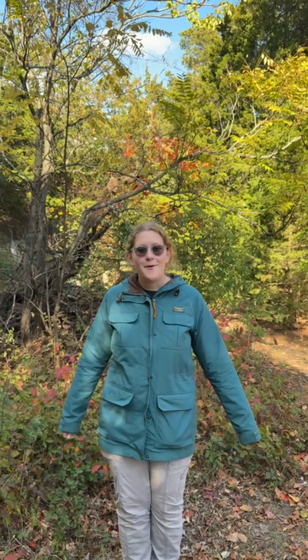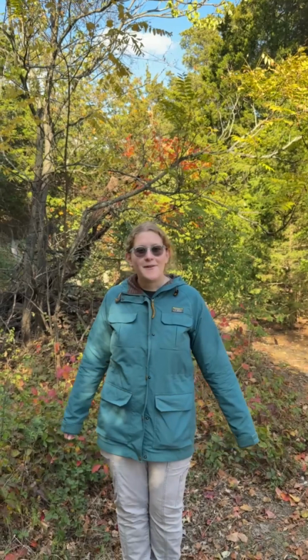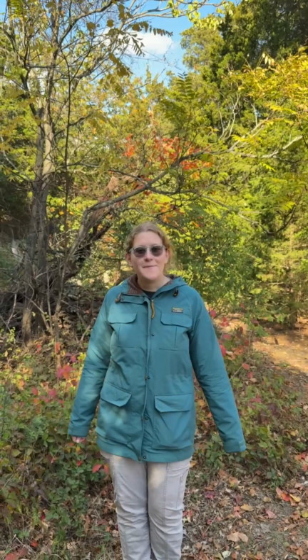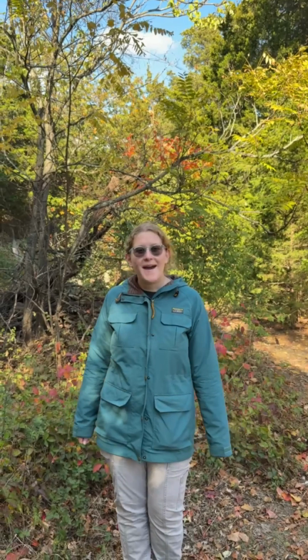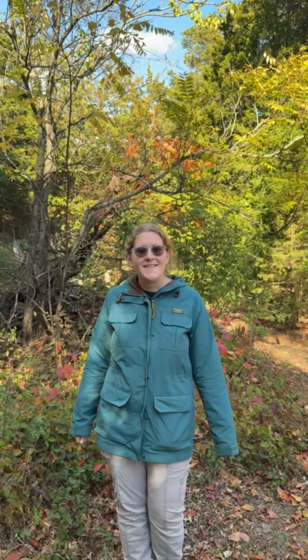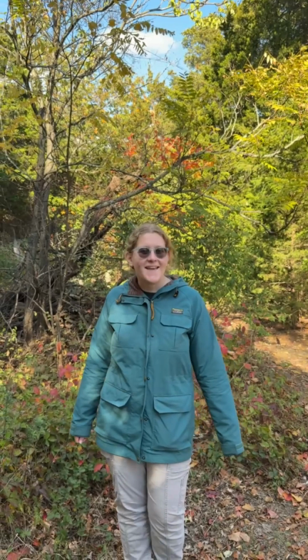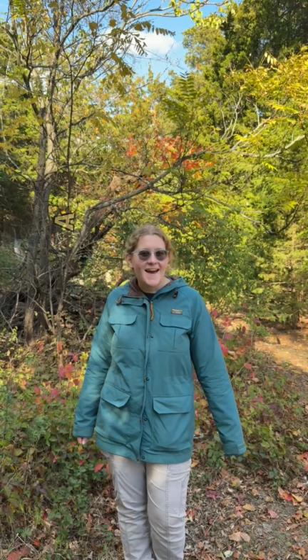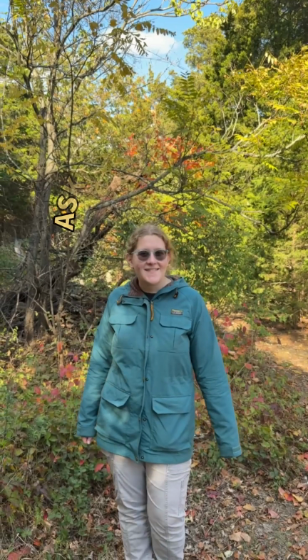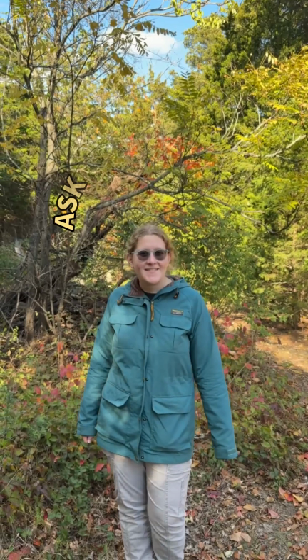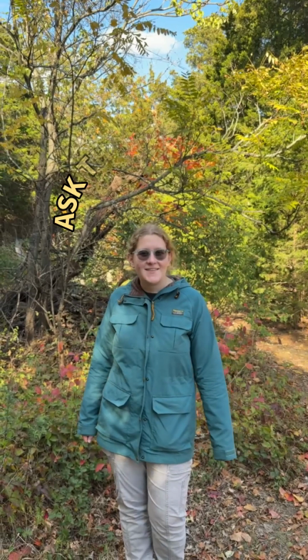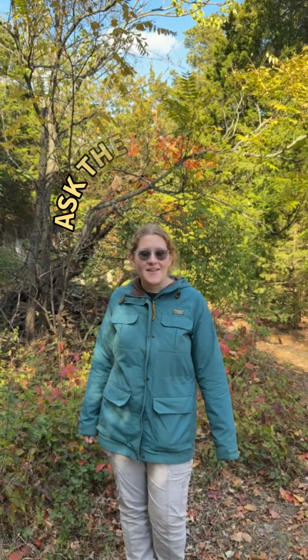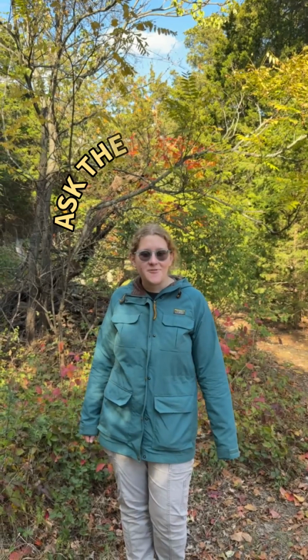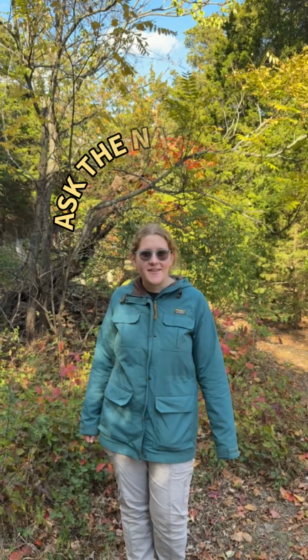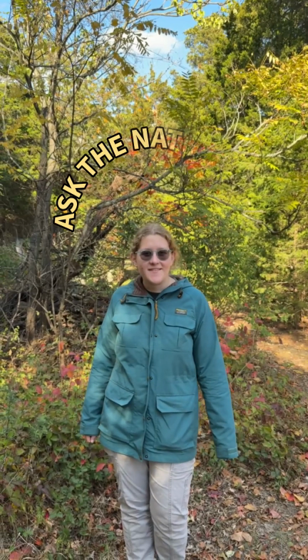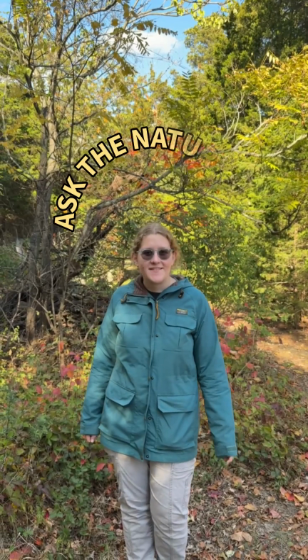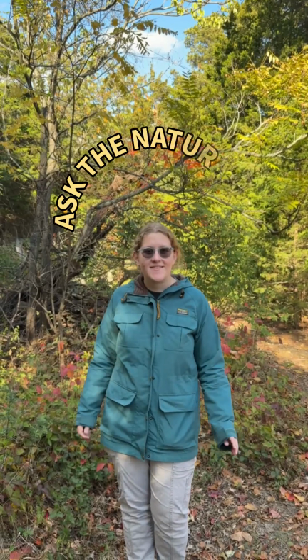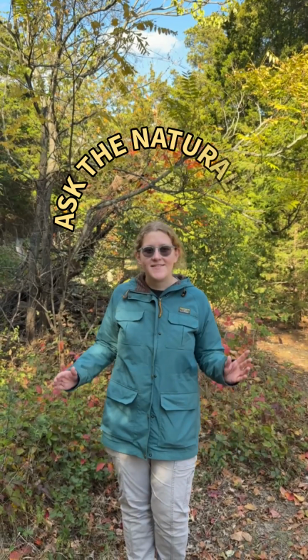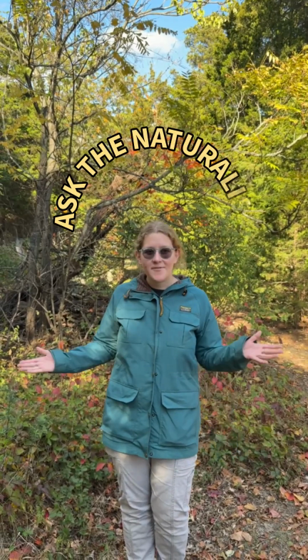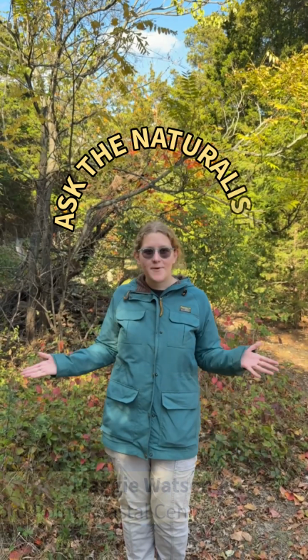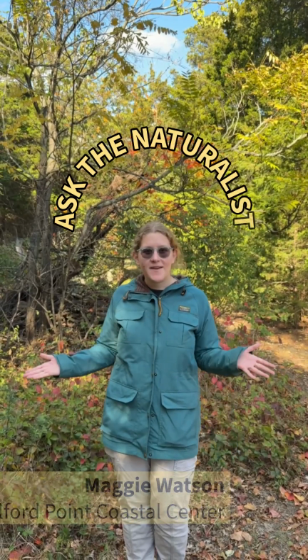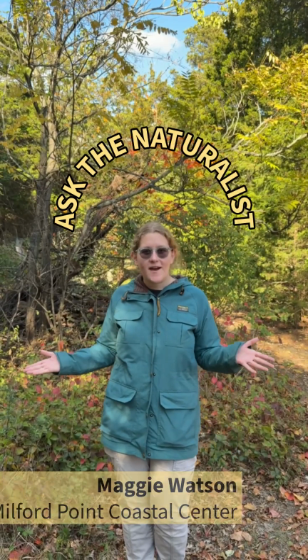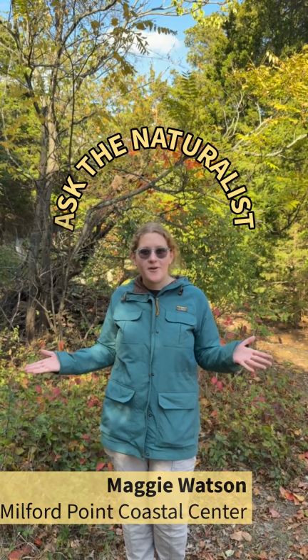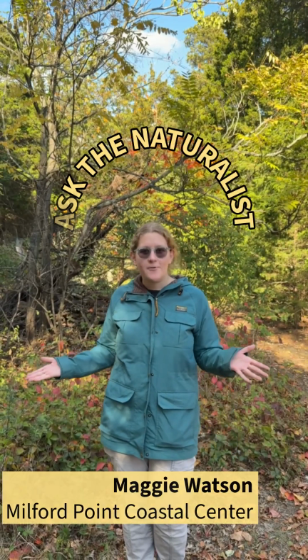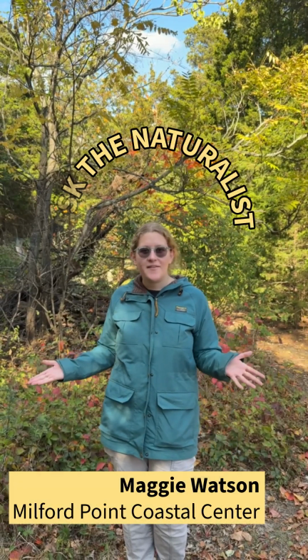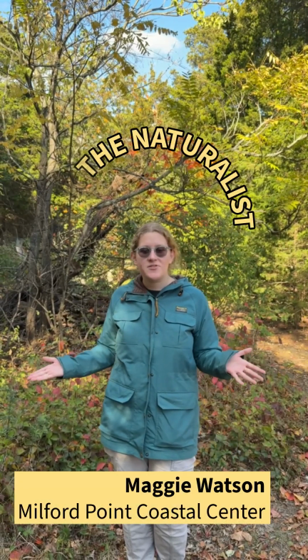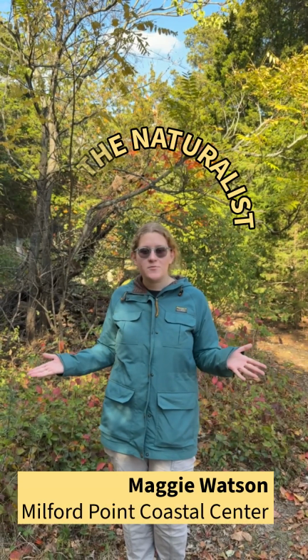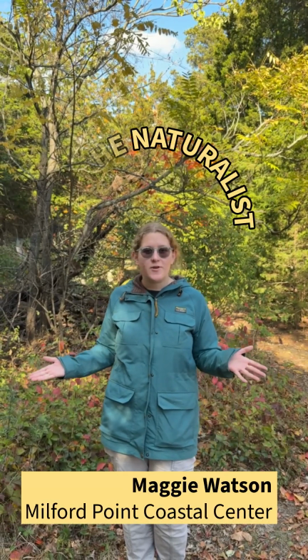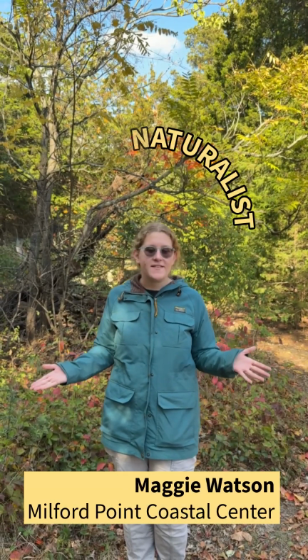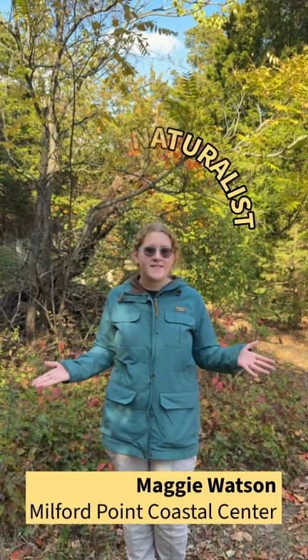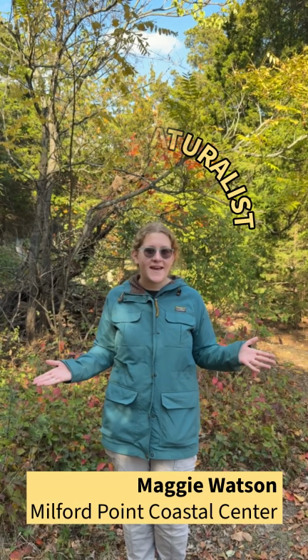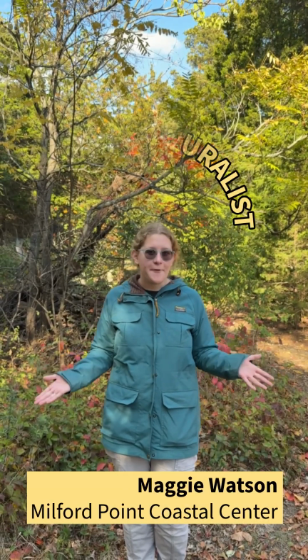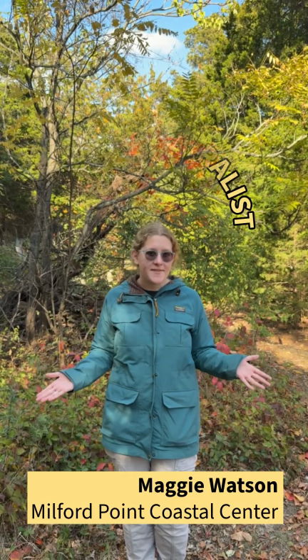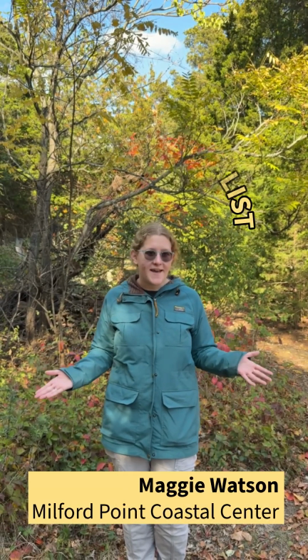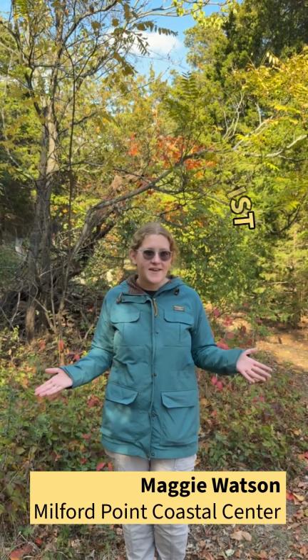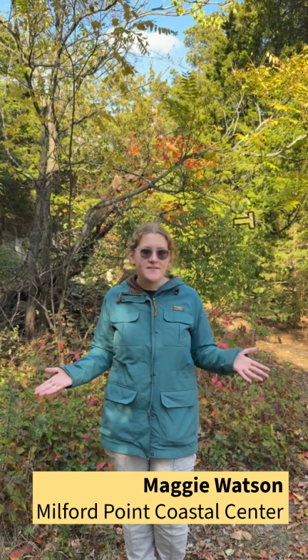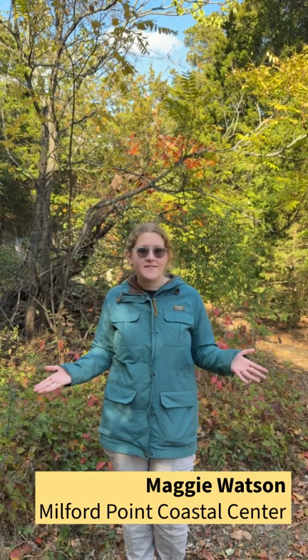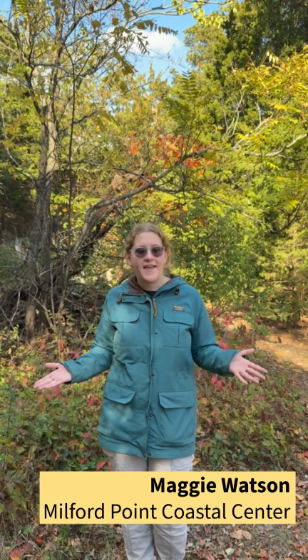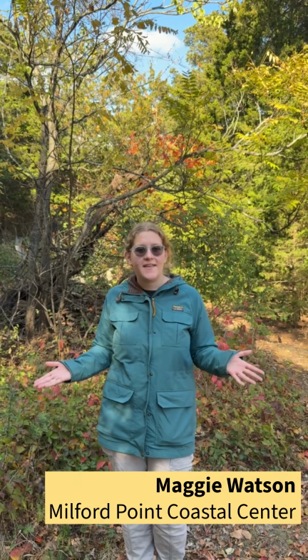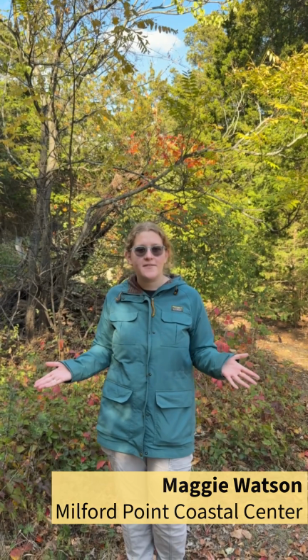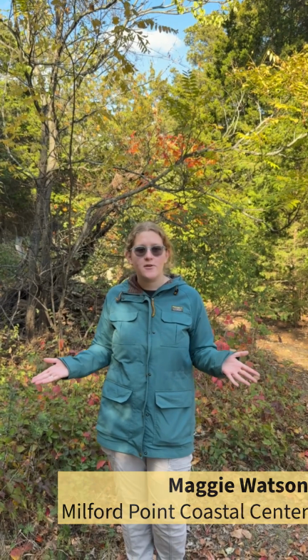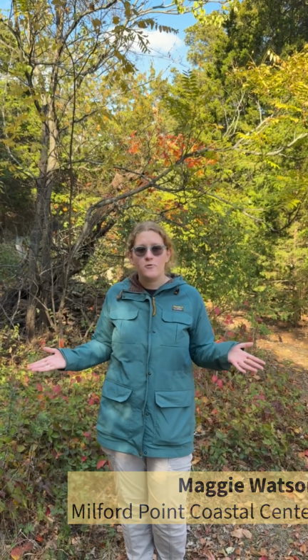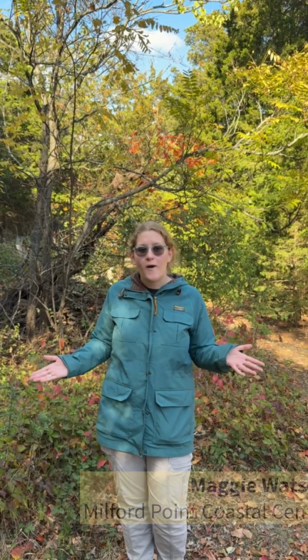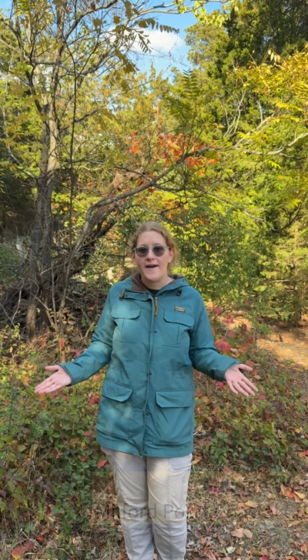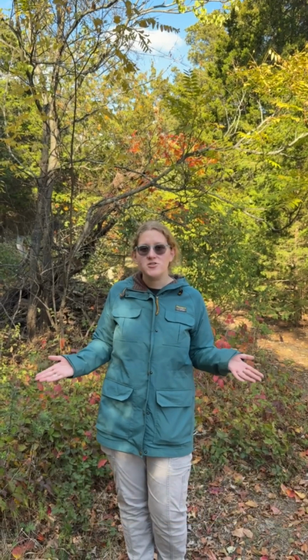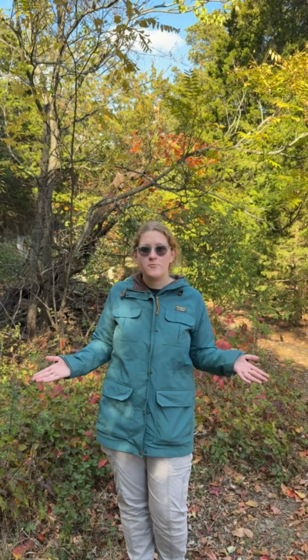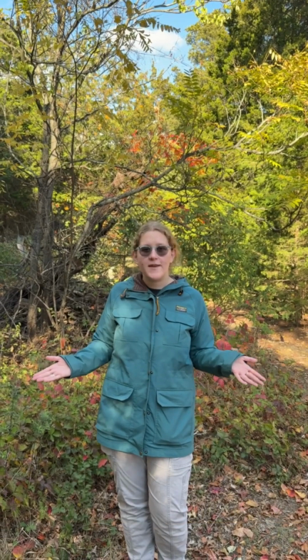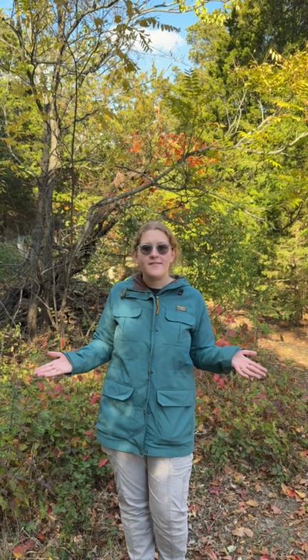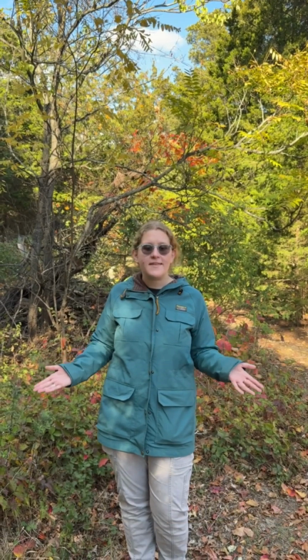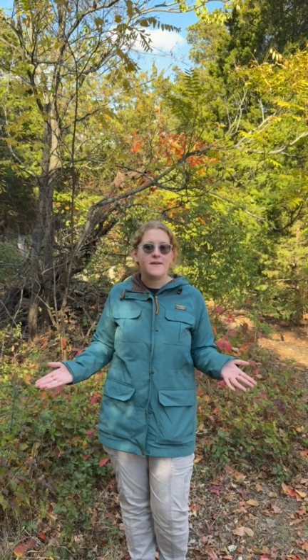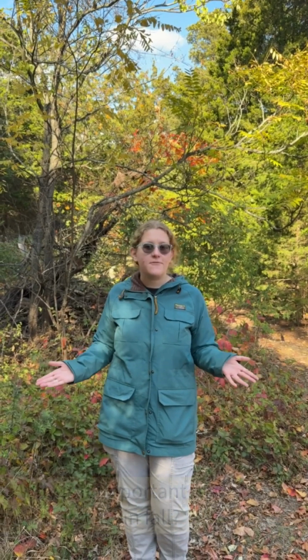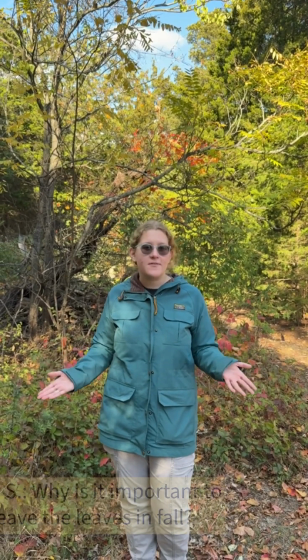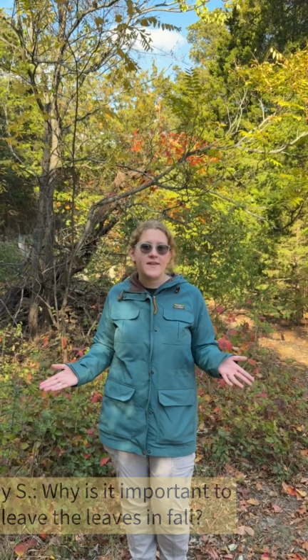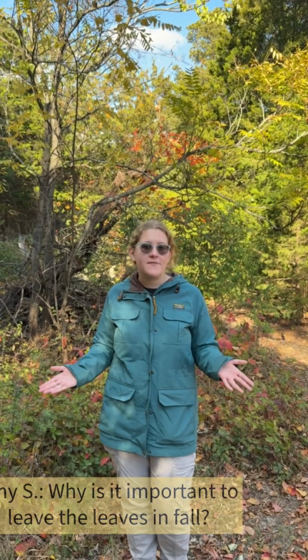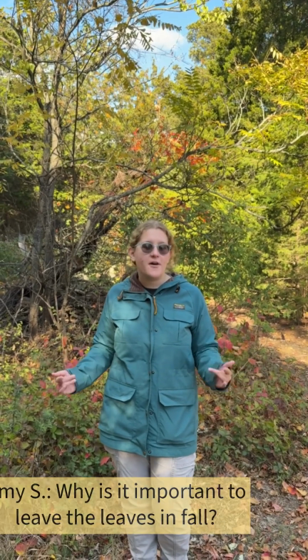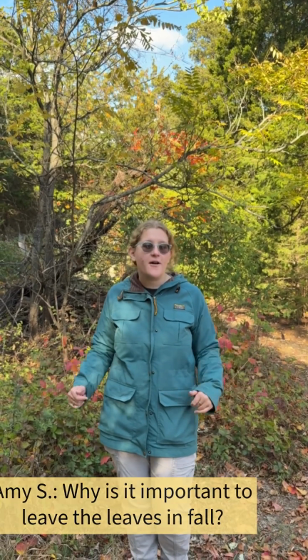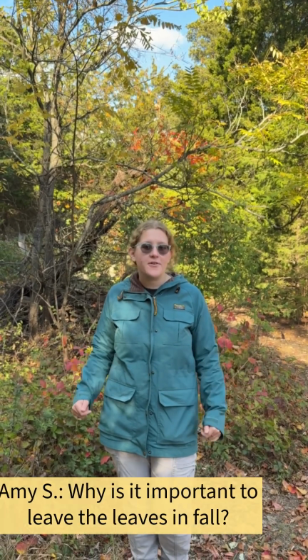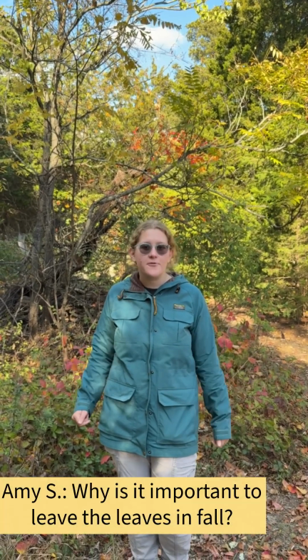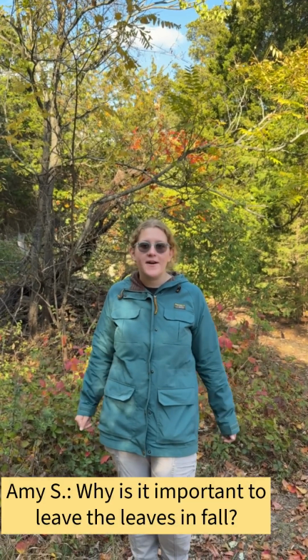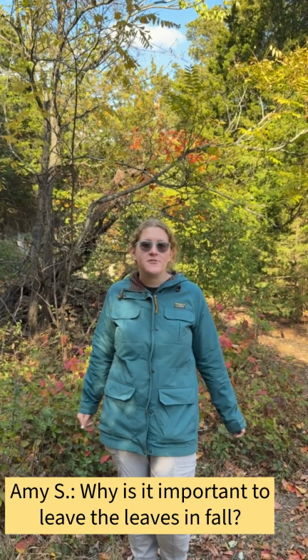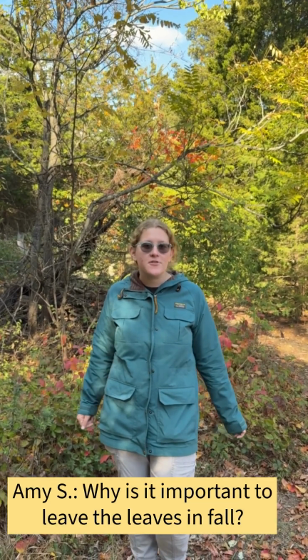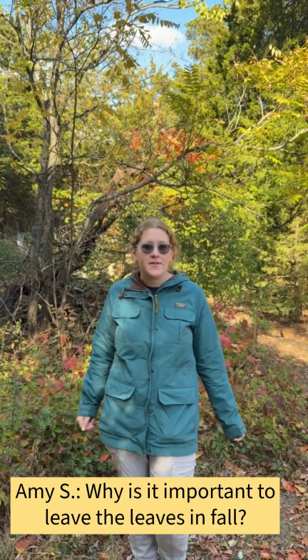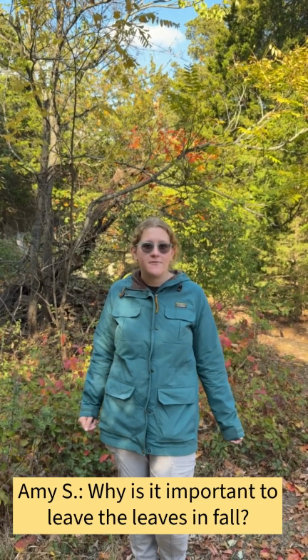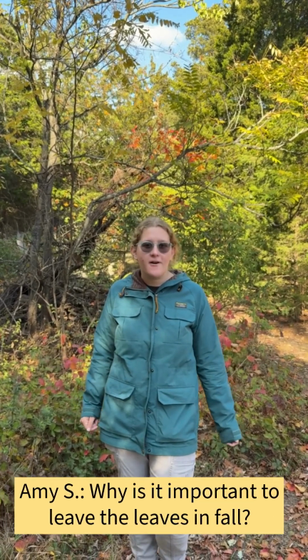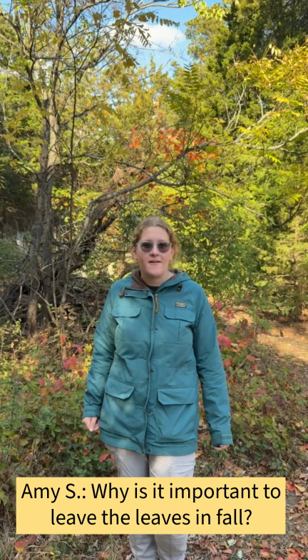Welcome back to Ask the Naturalist. This week our question brings us outside to answer: why should we leave the leaves on the ground during the fall?